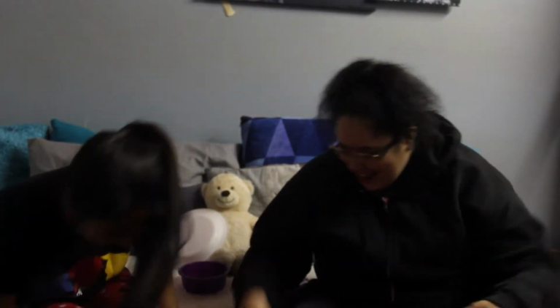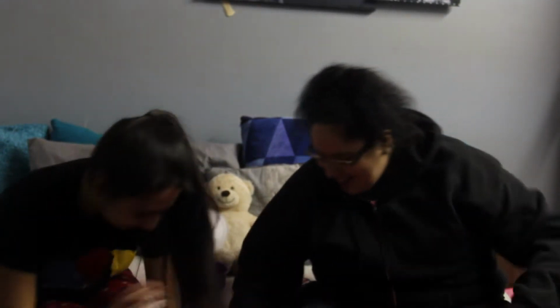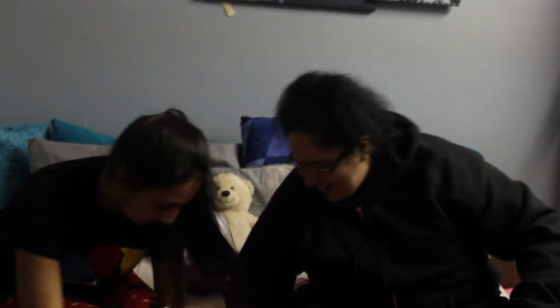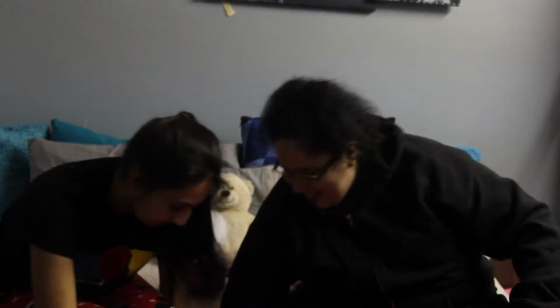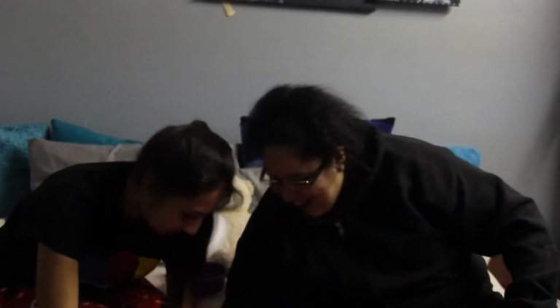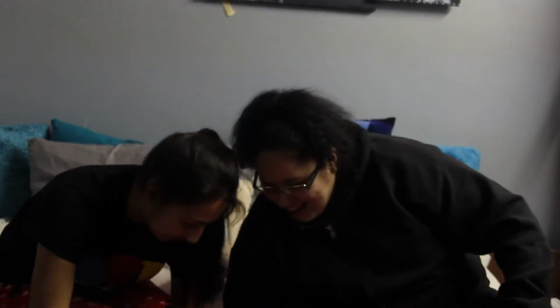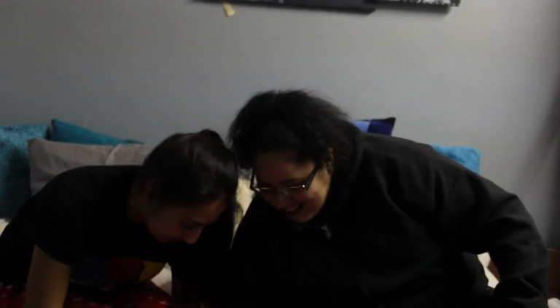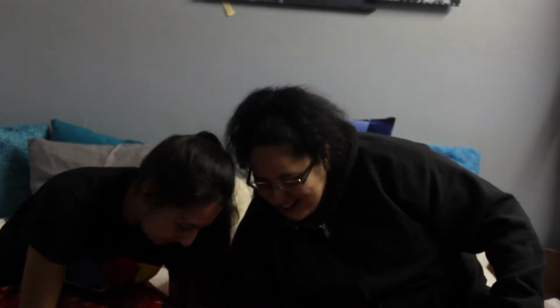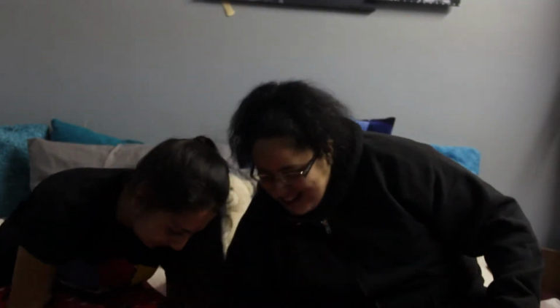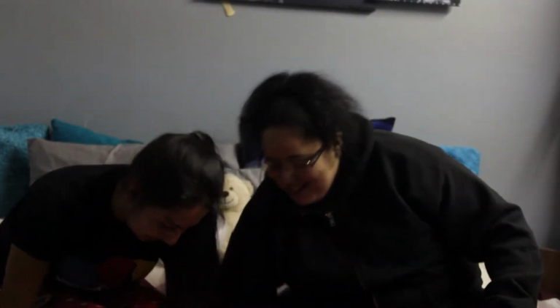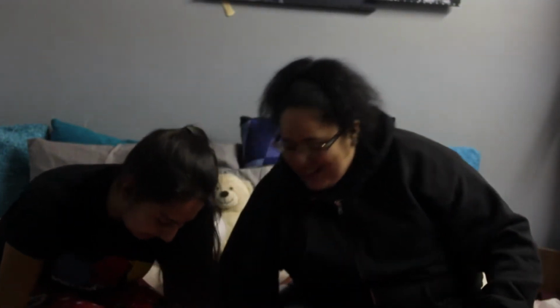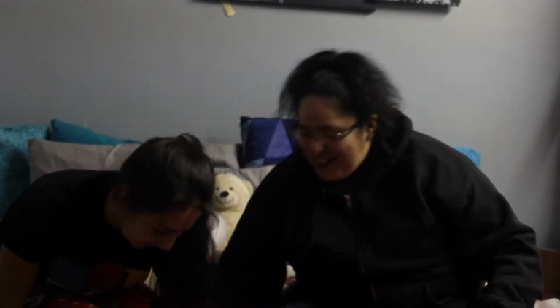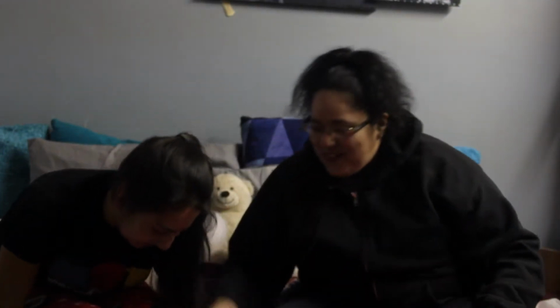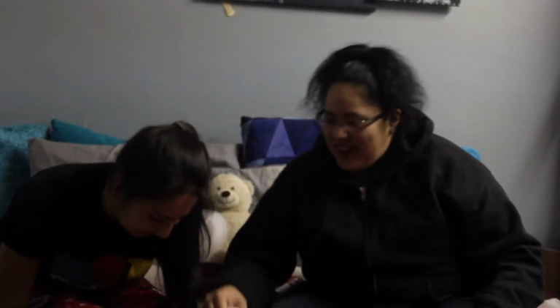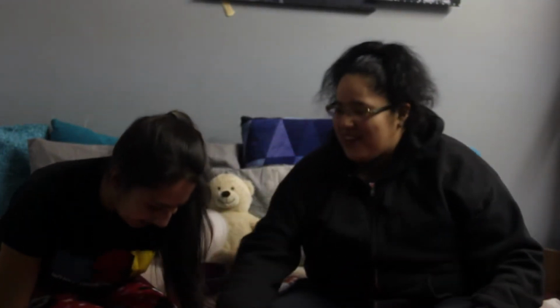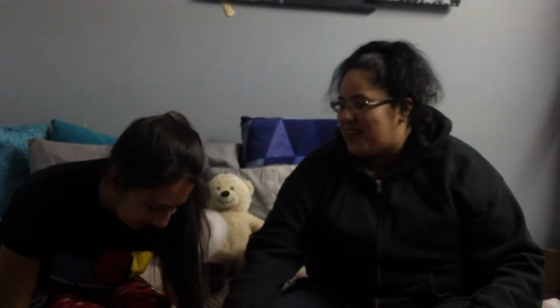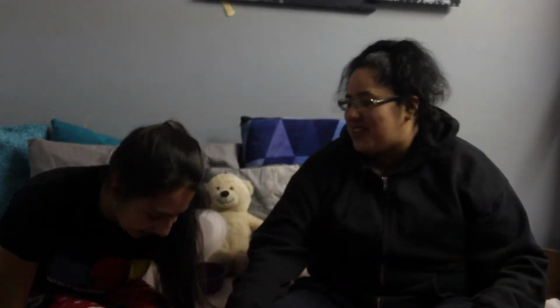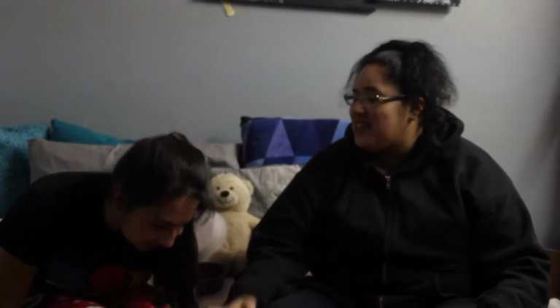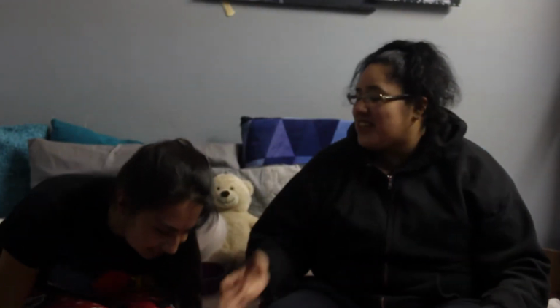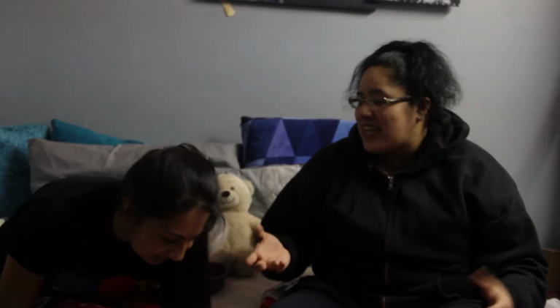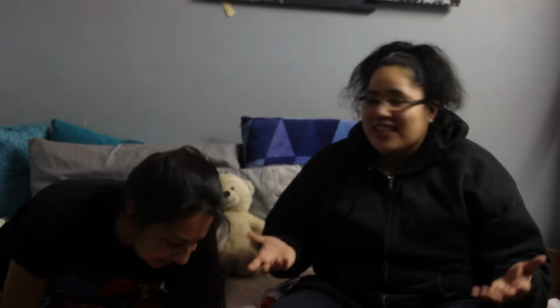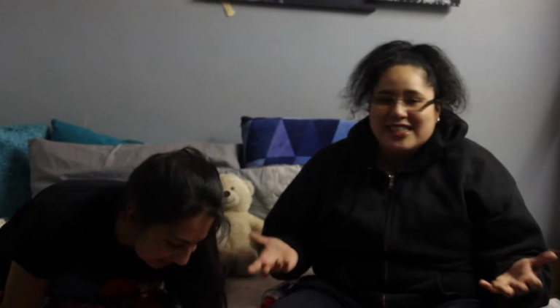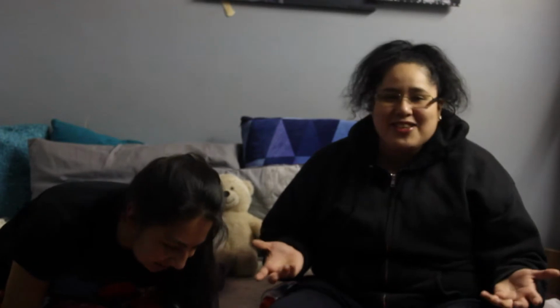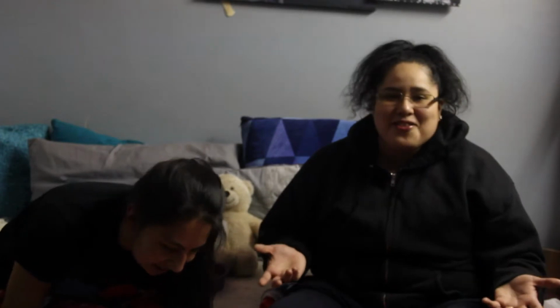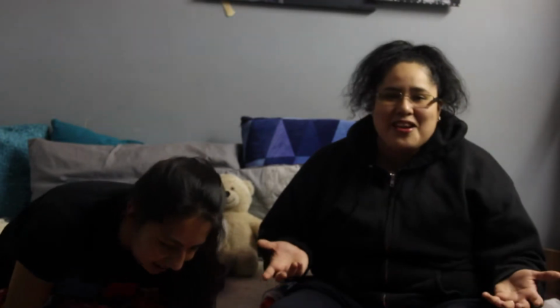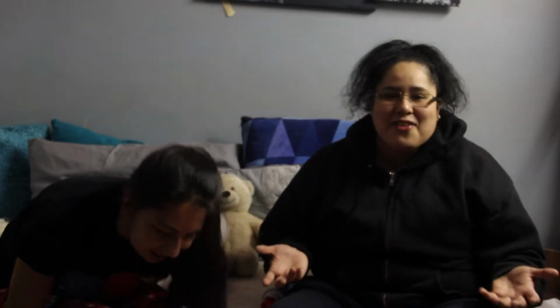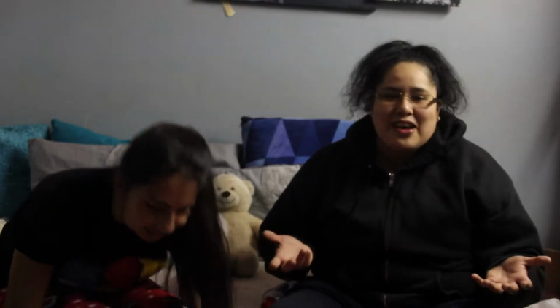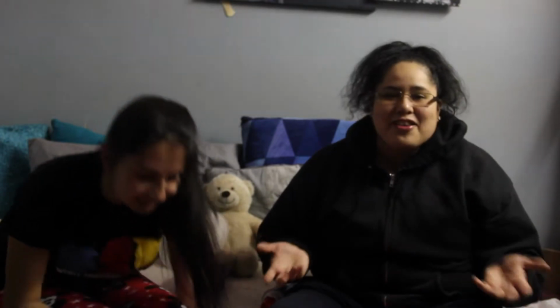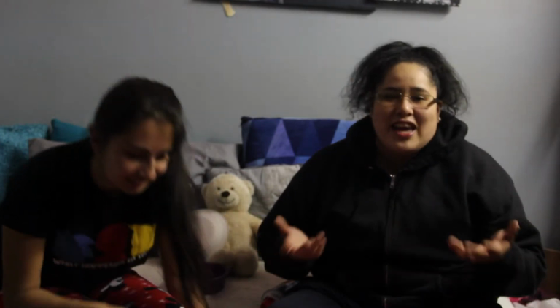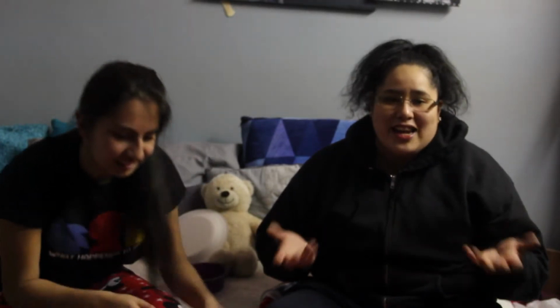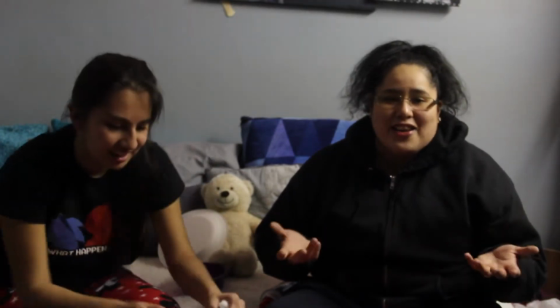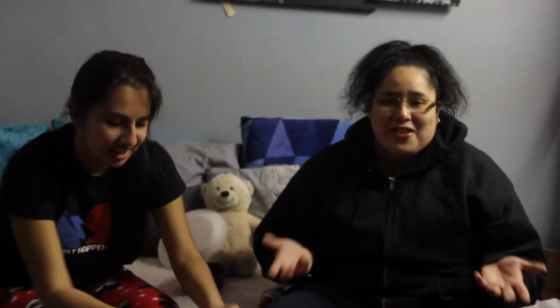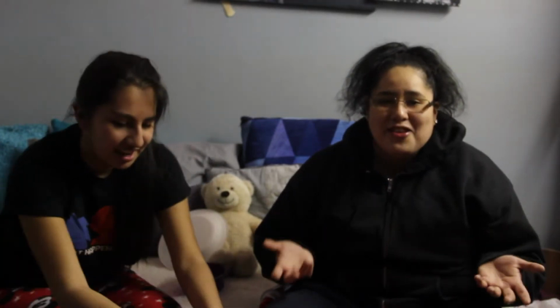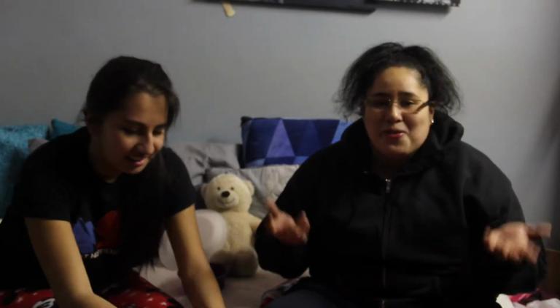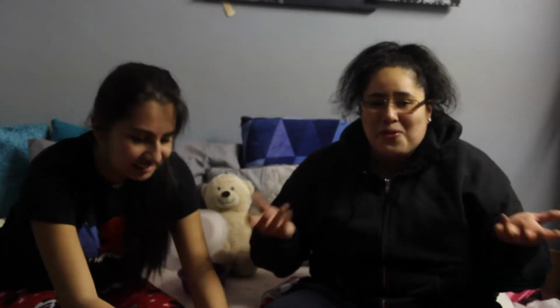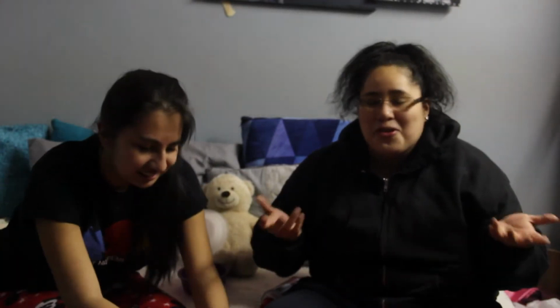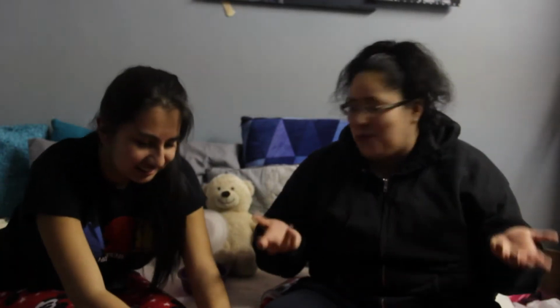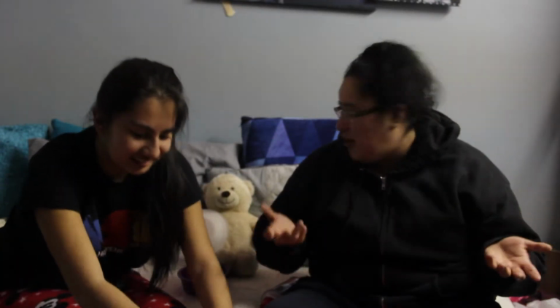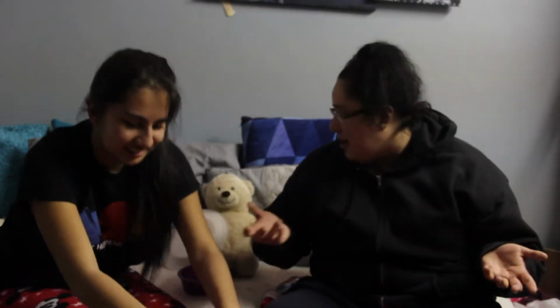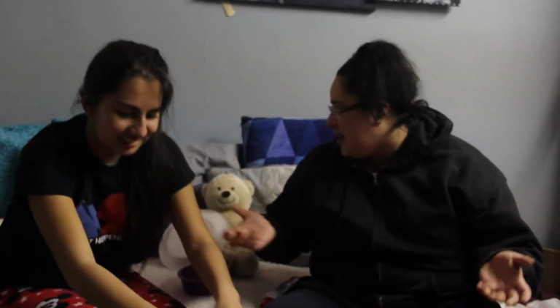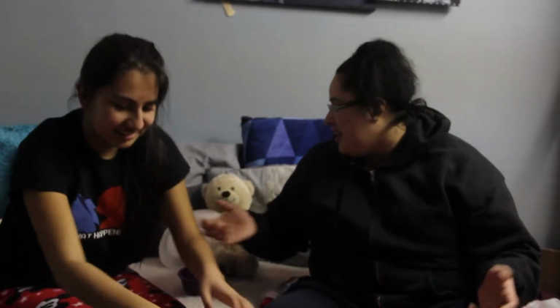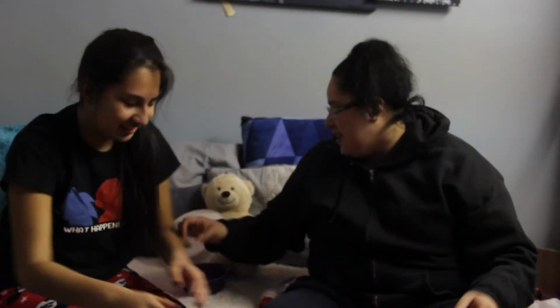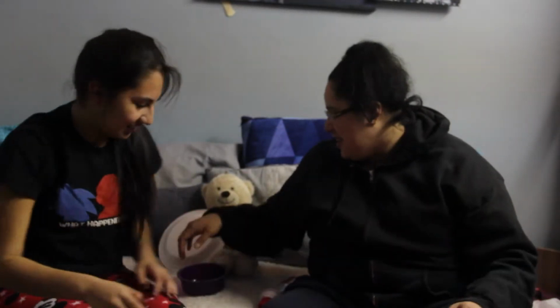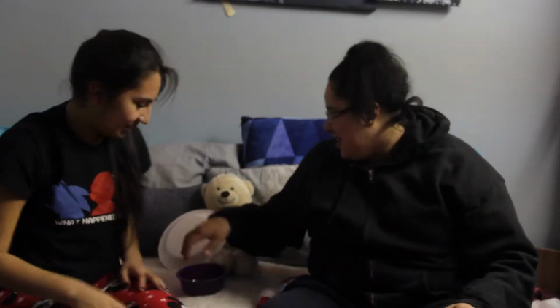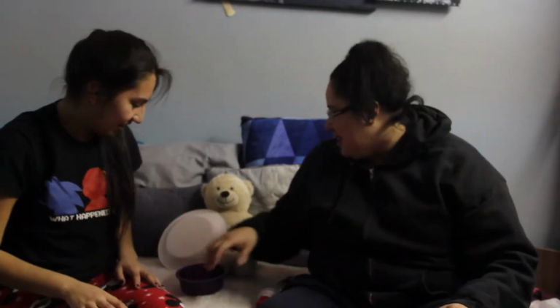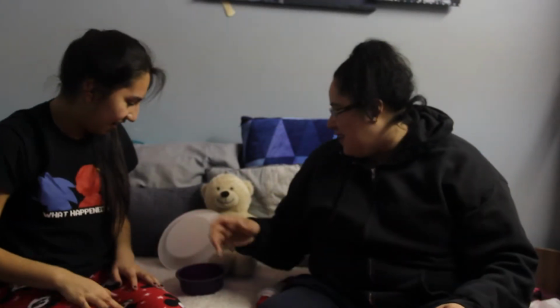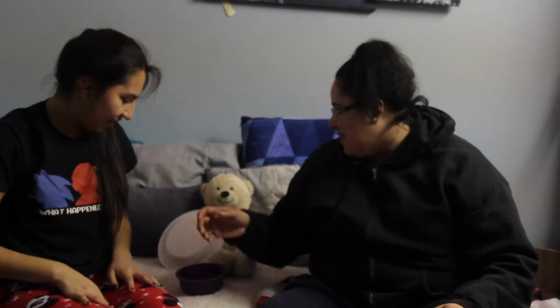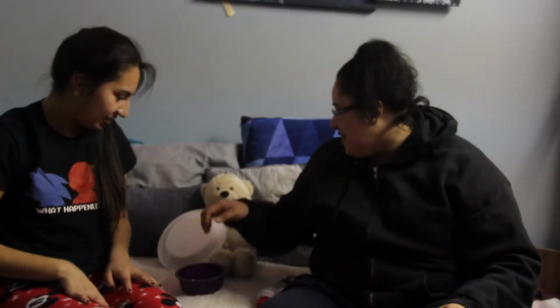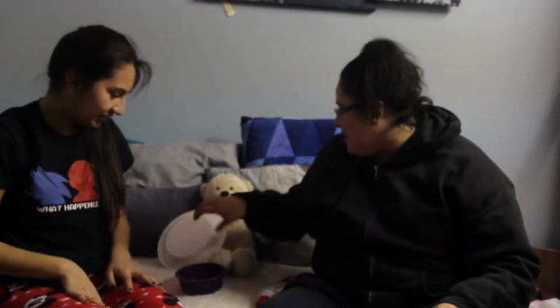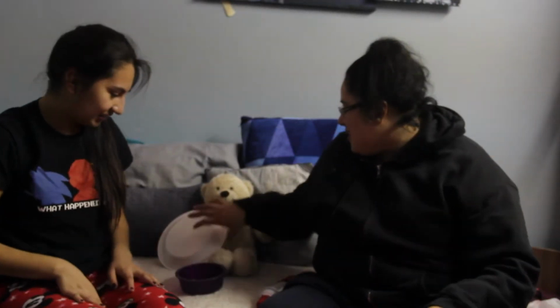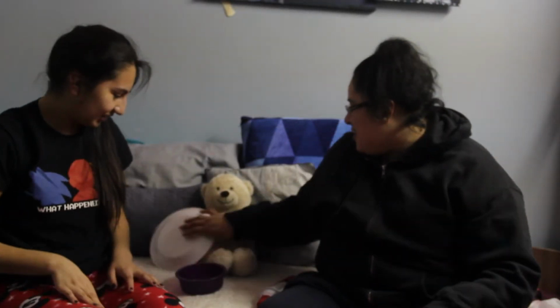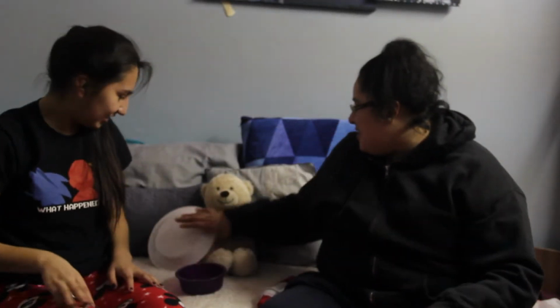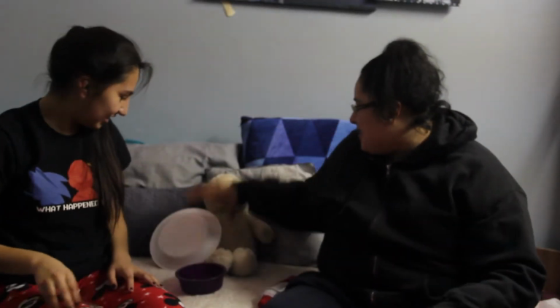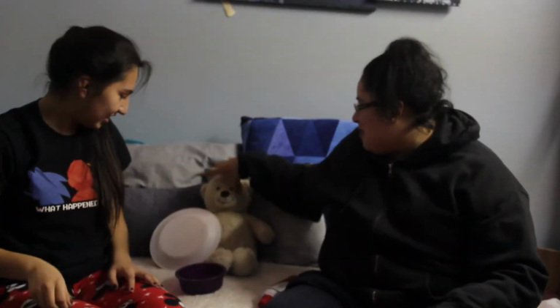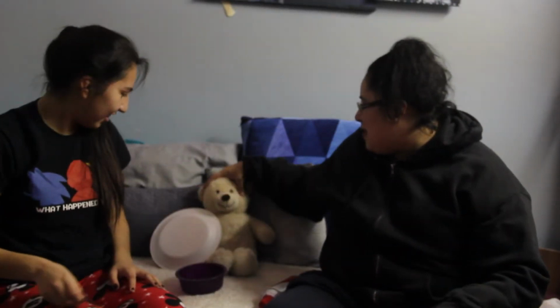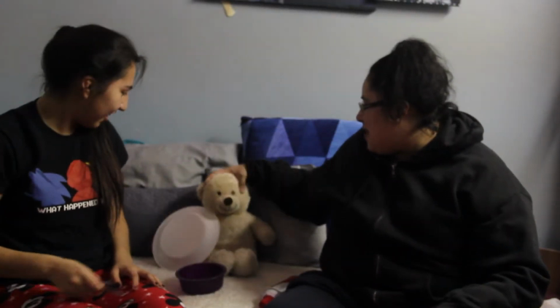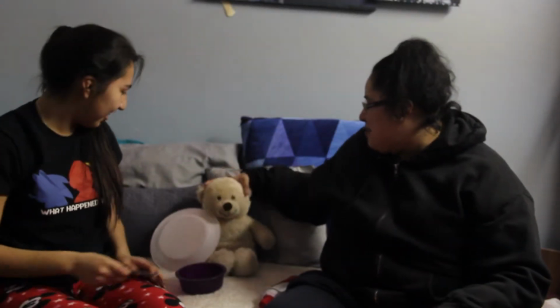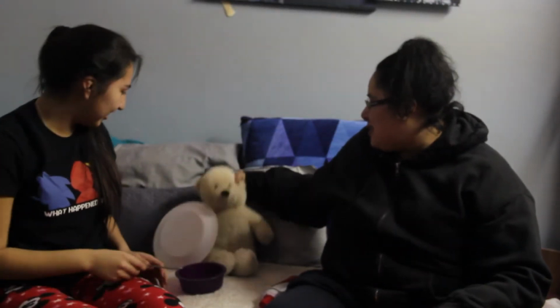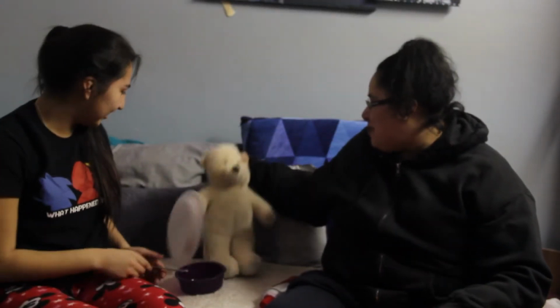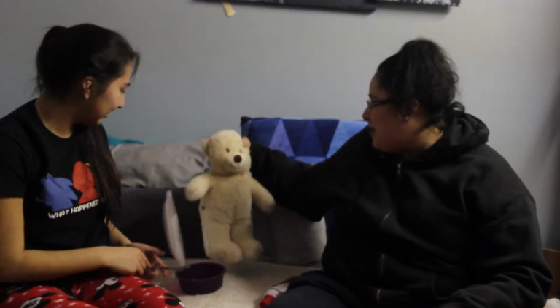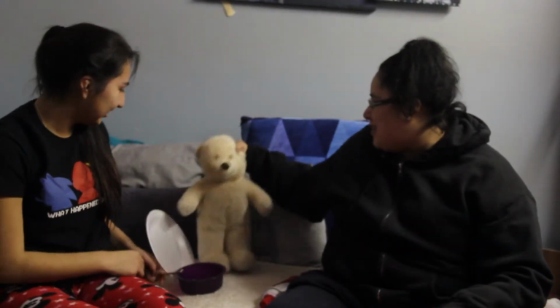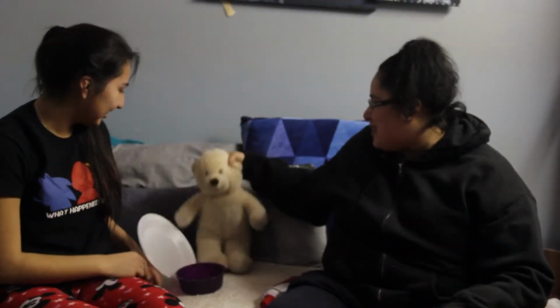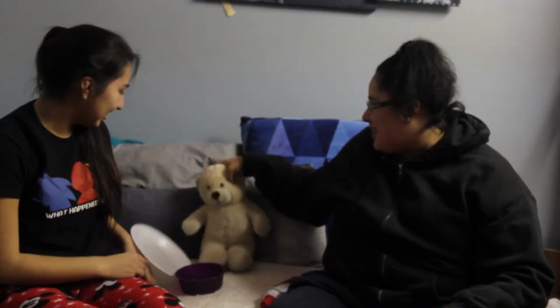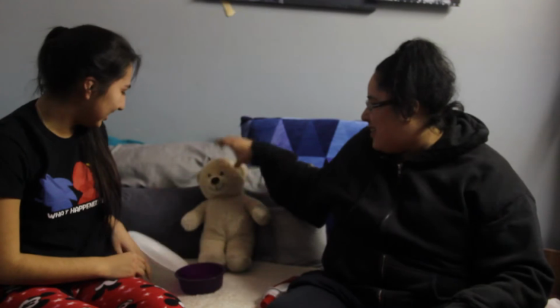You only got one. Well, you could technically still win — if I don't get any, you won. Alright. Oh look, you're bare. Mr. Bear is here.